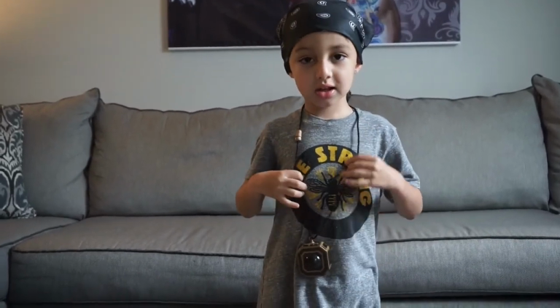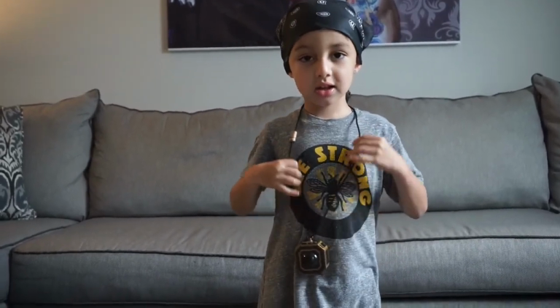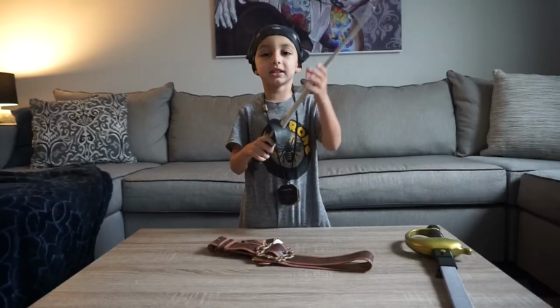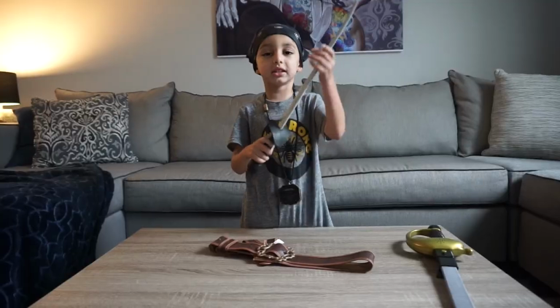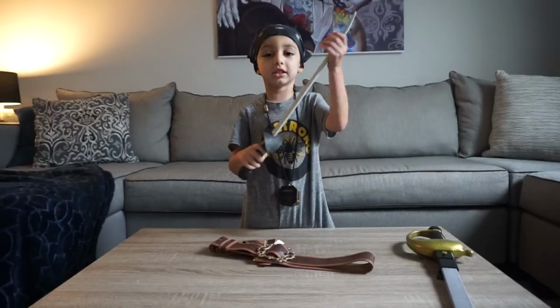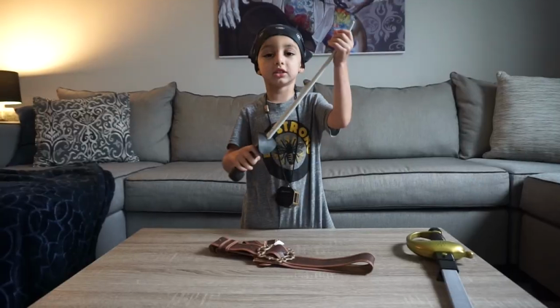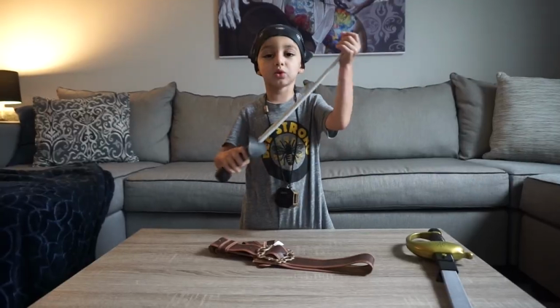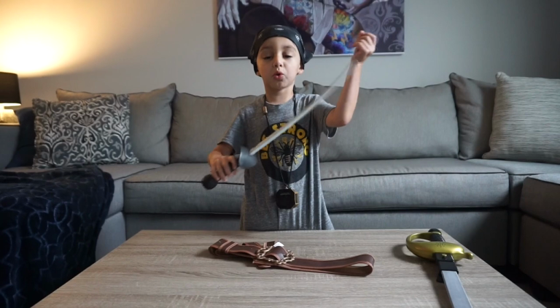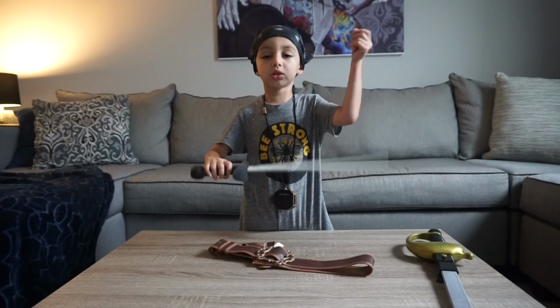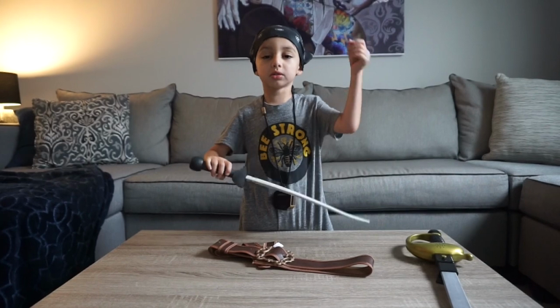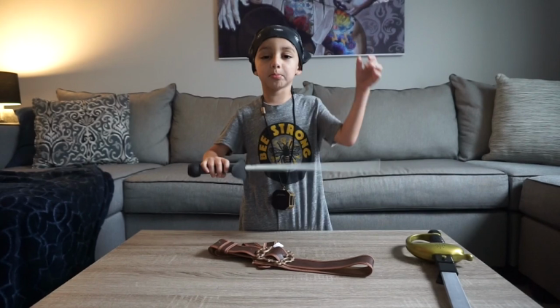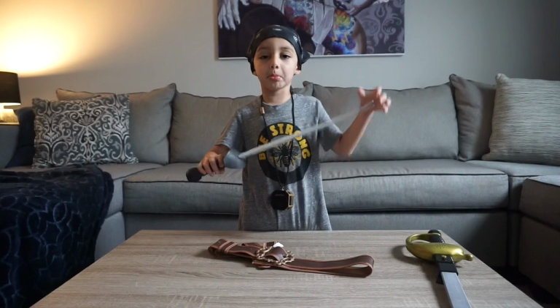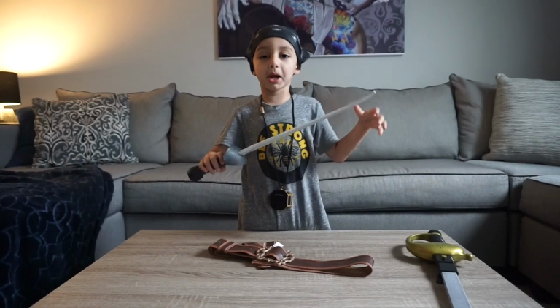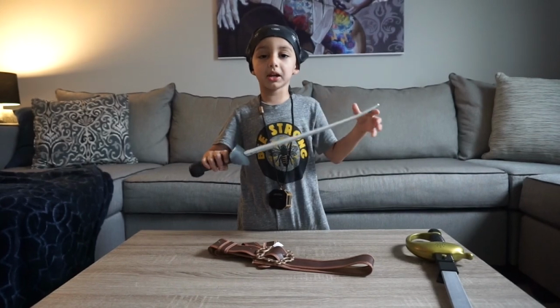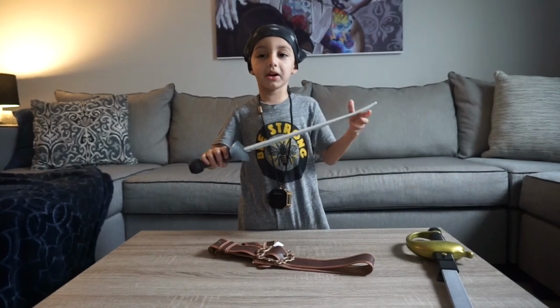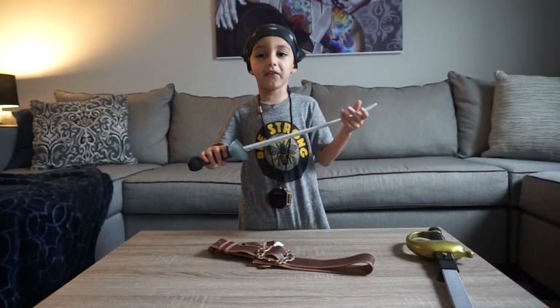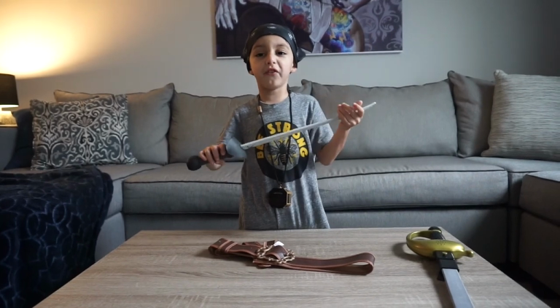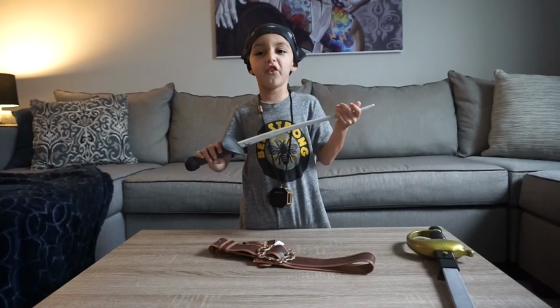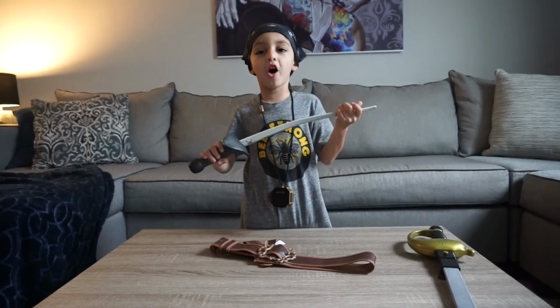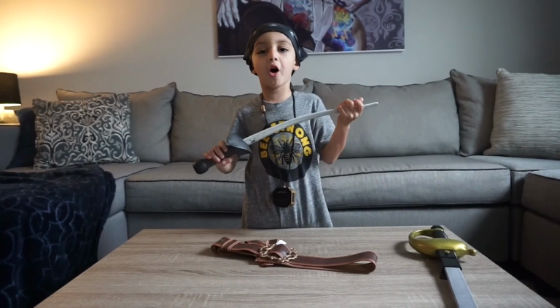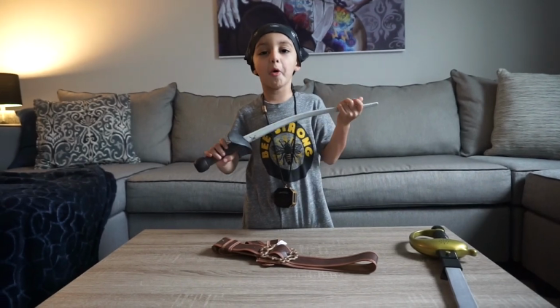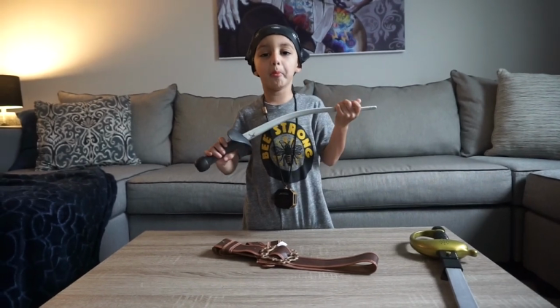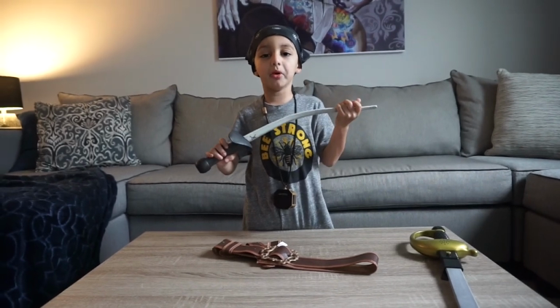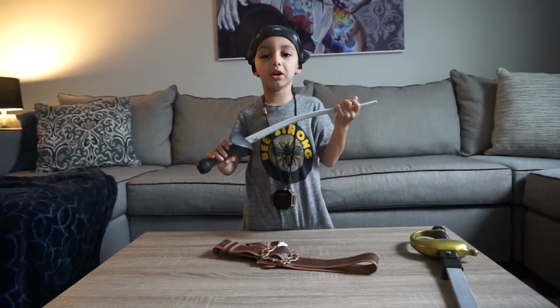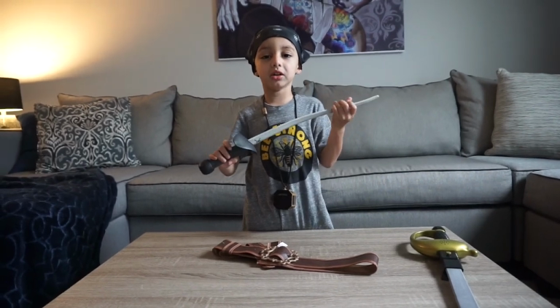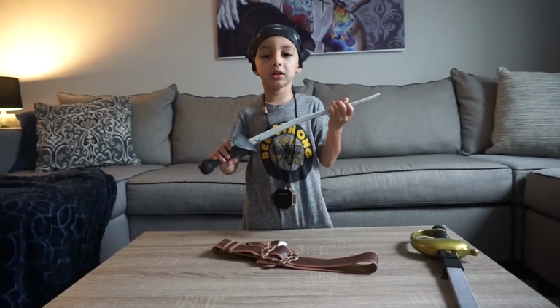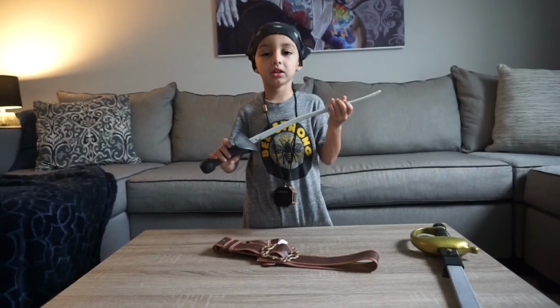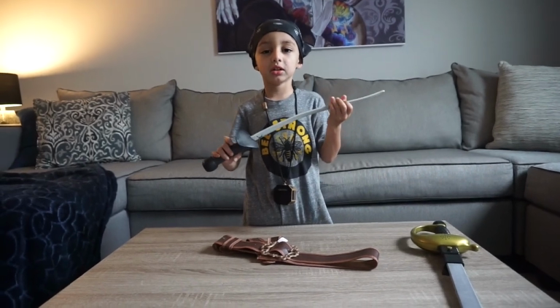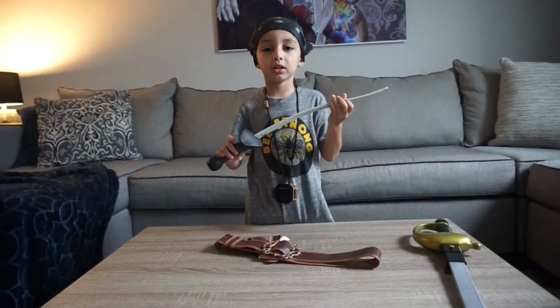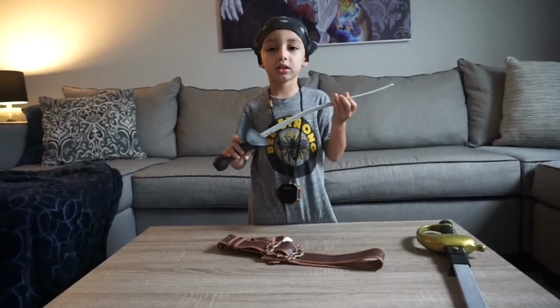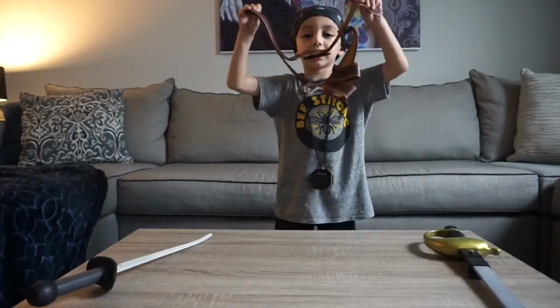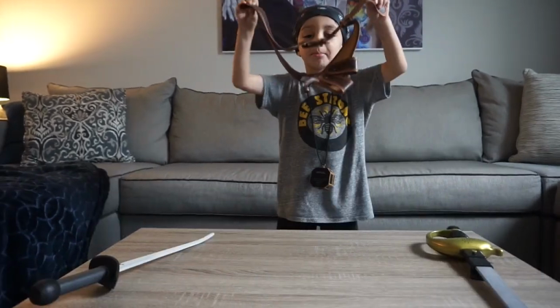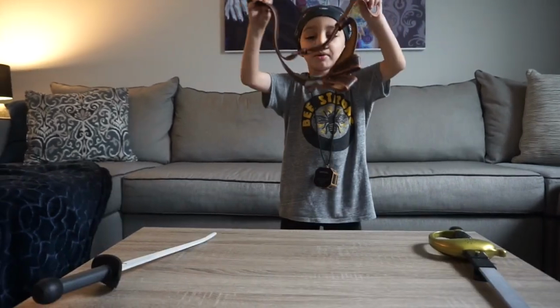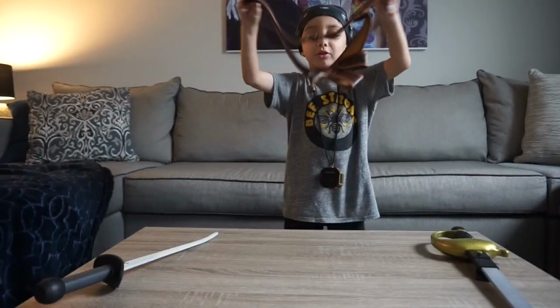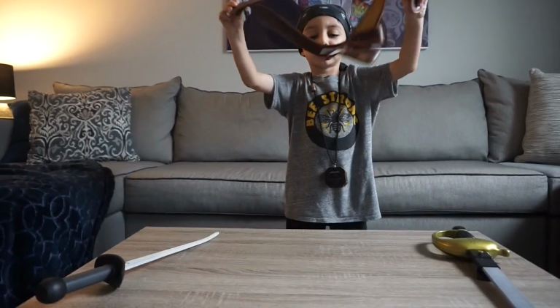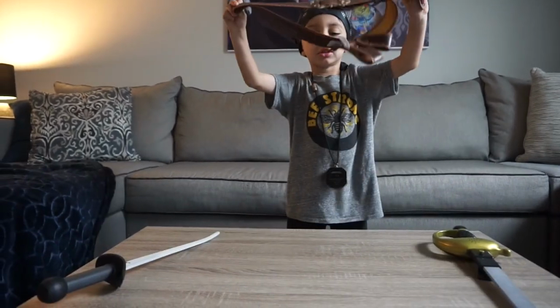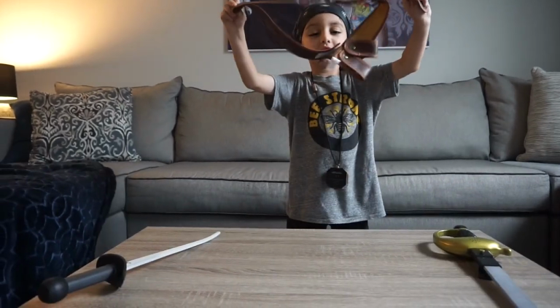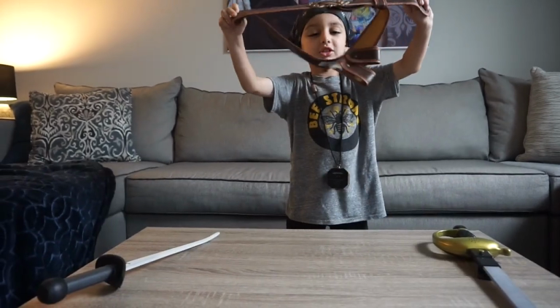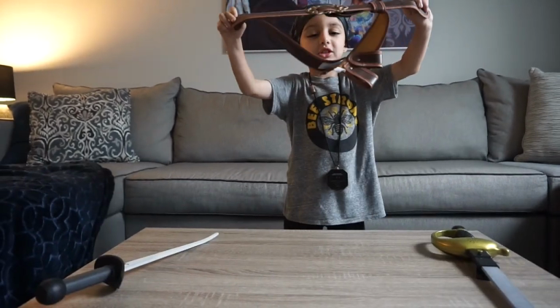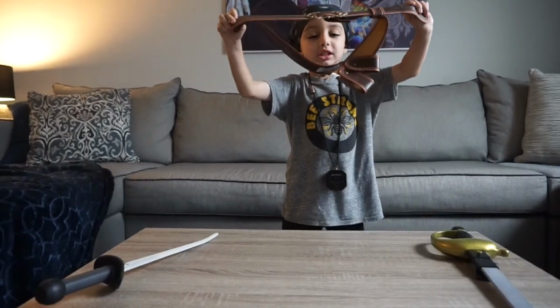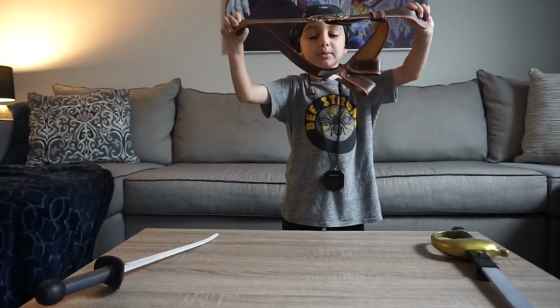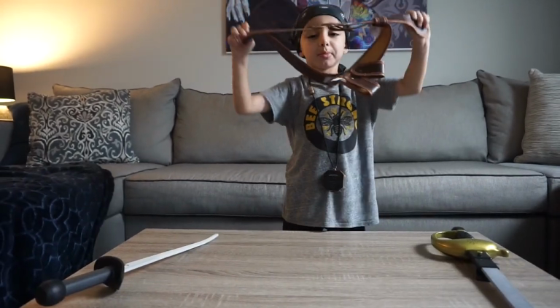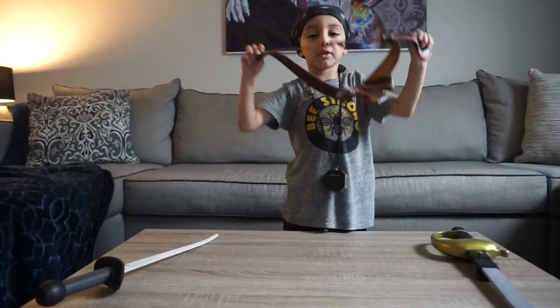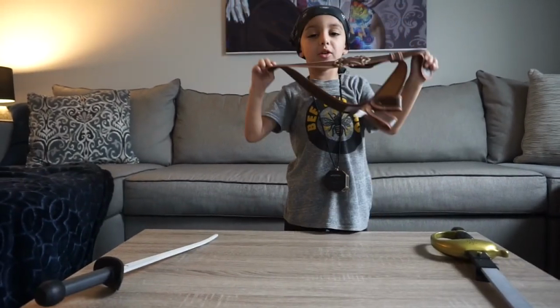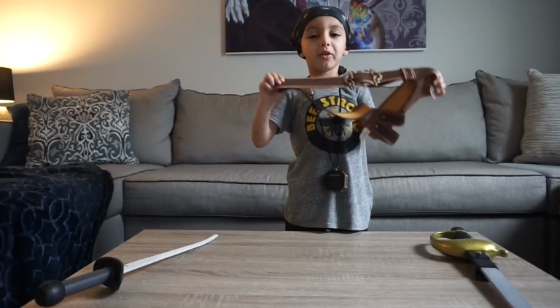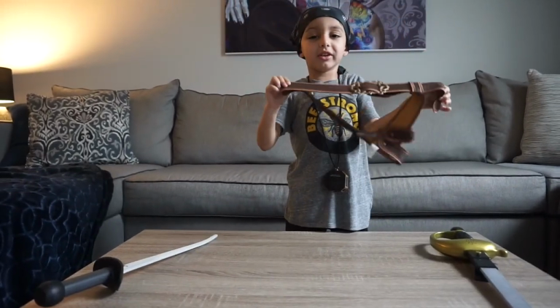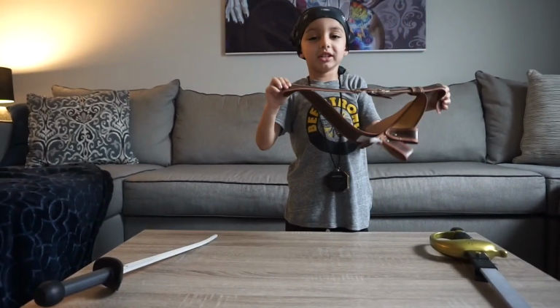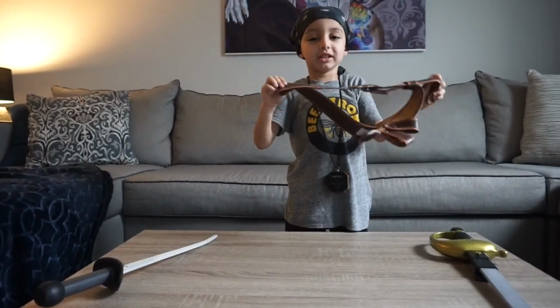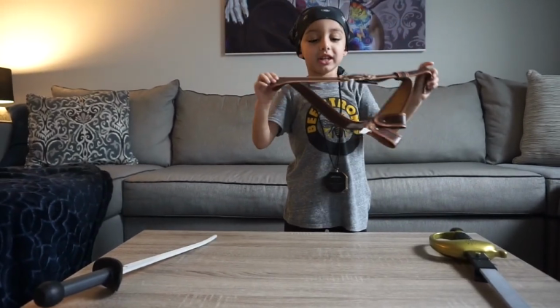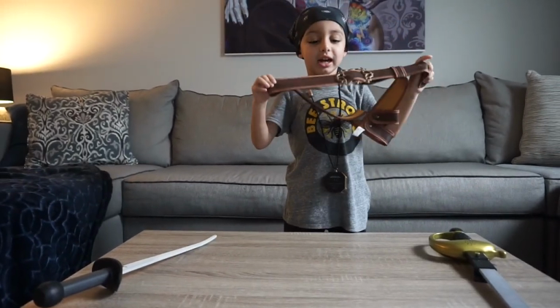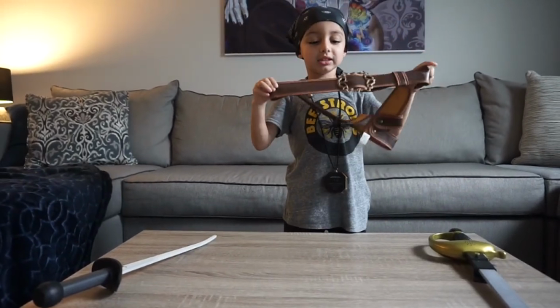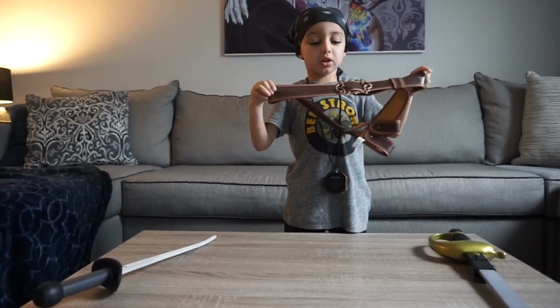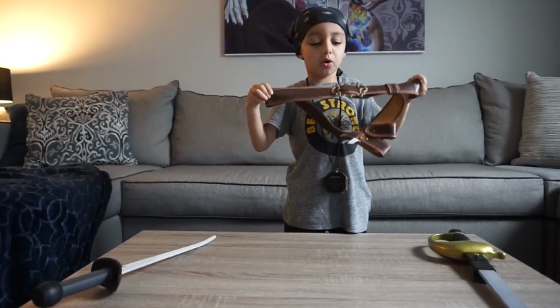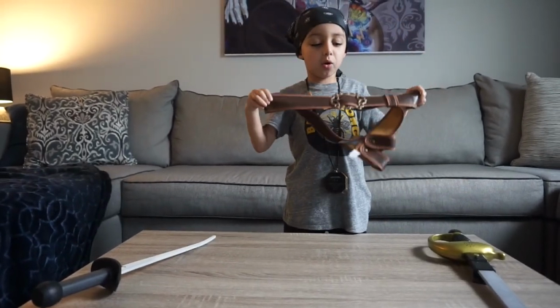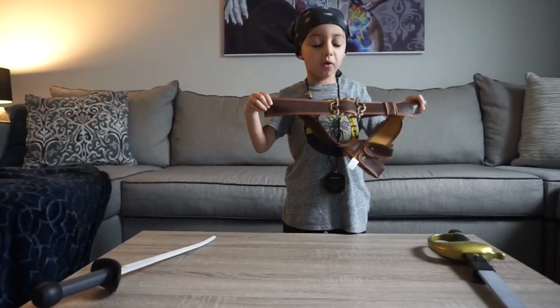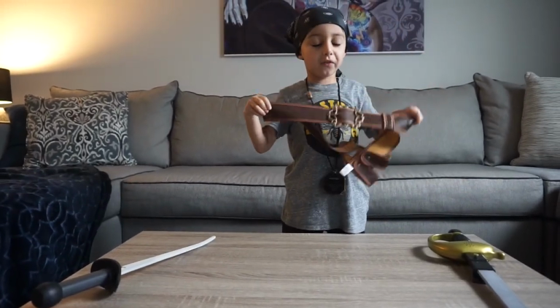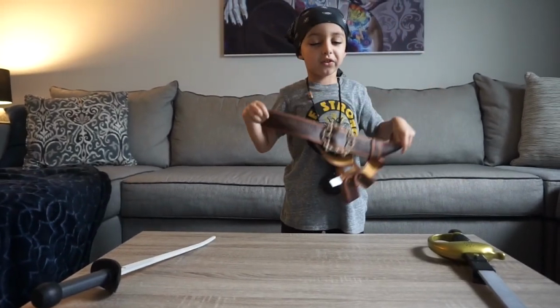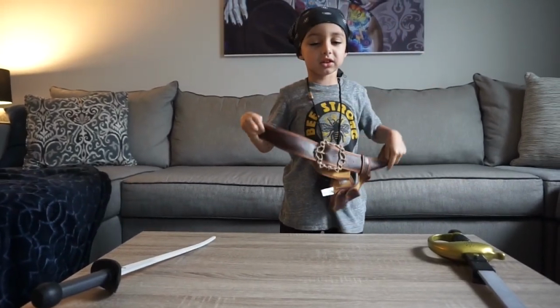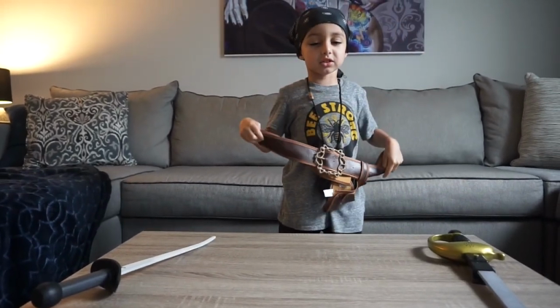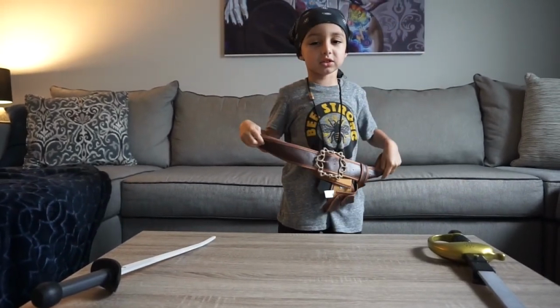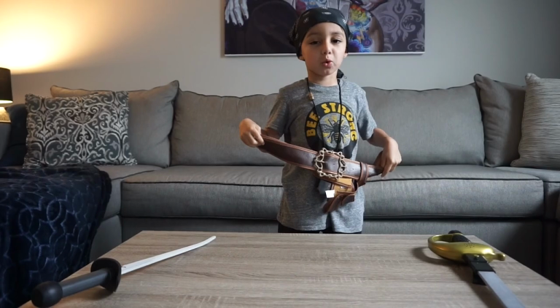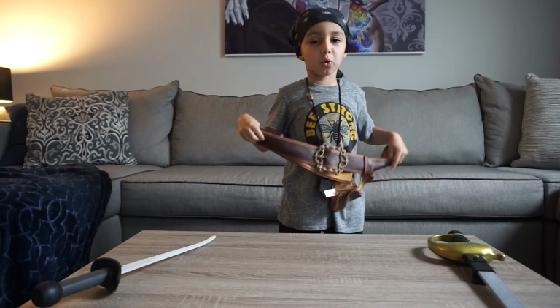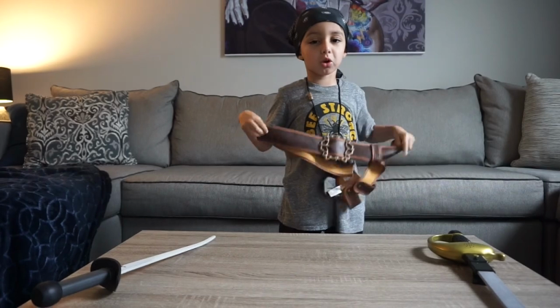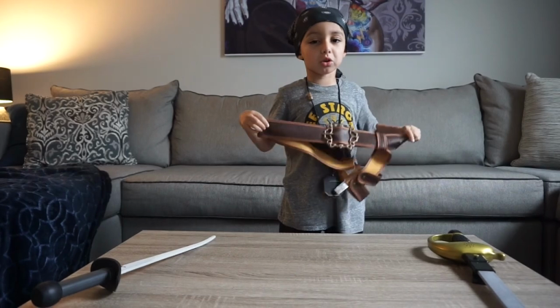The sword's made of foam. The belt's adjustable and it has a hole for the sword.